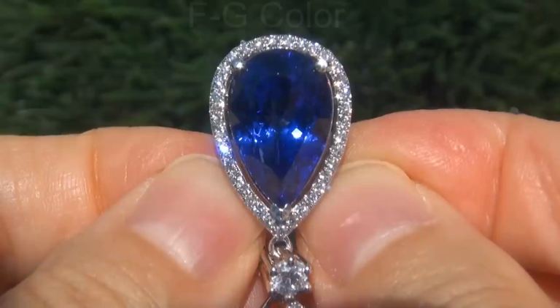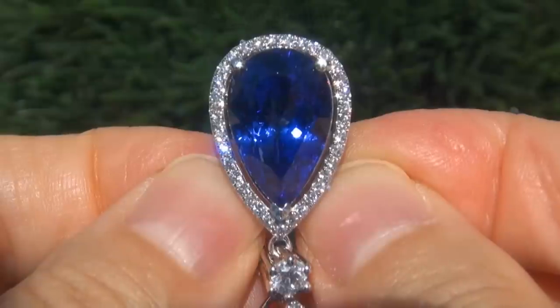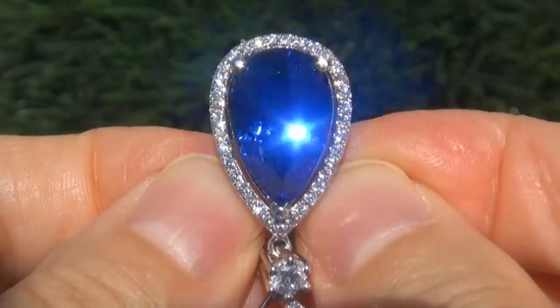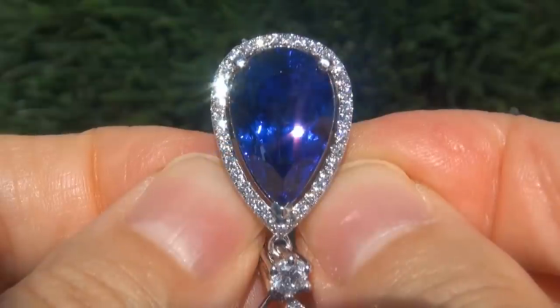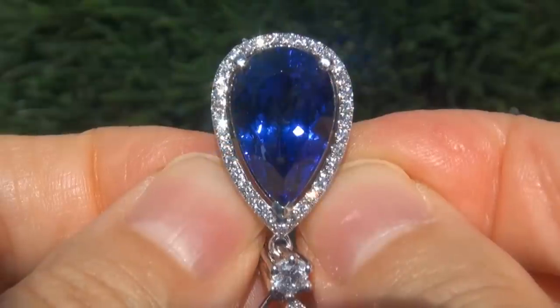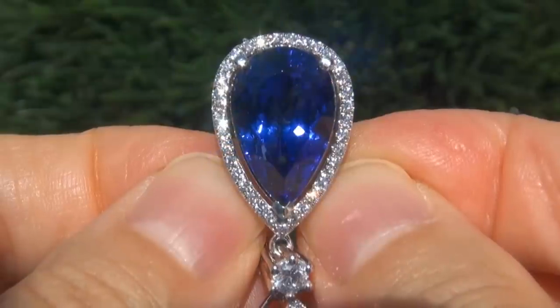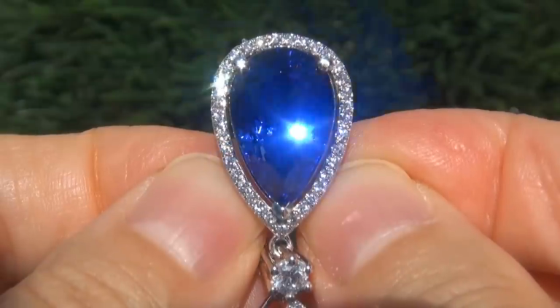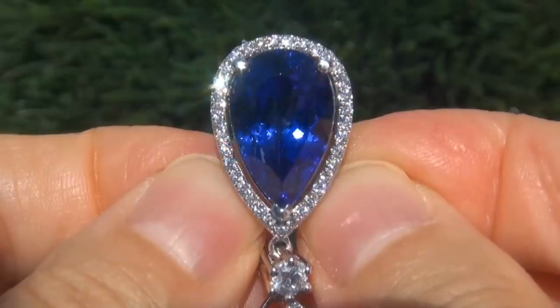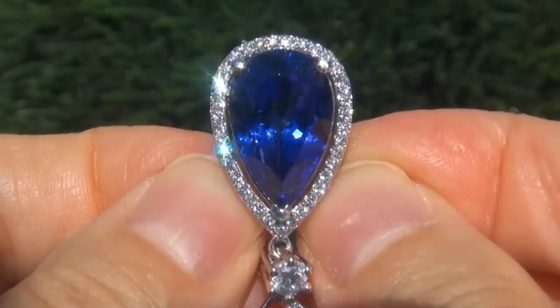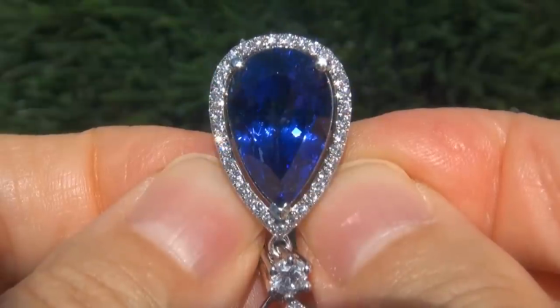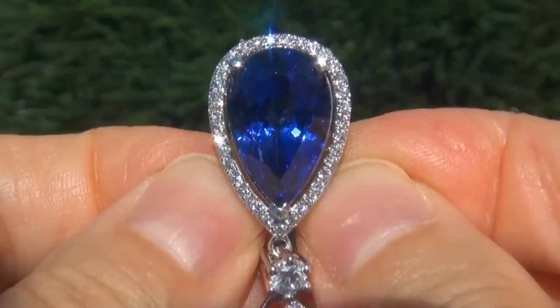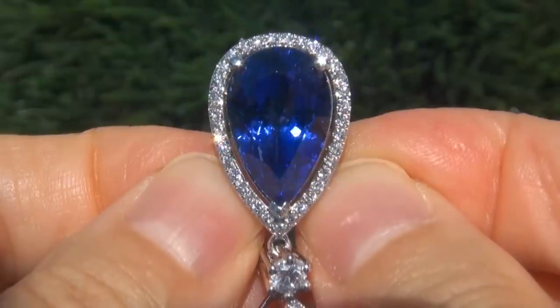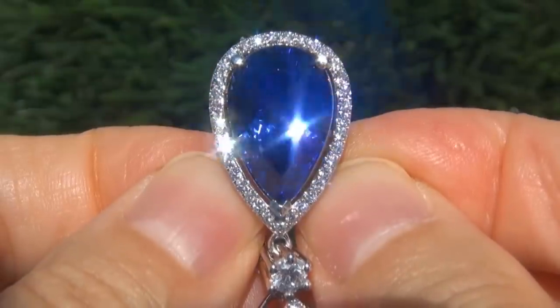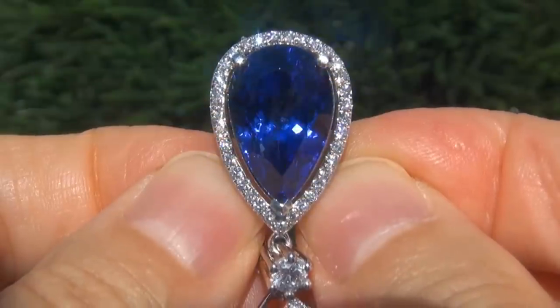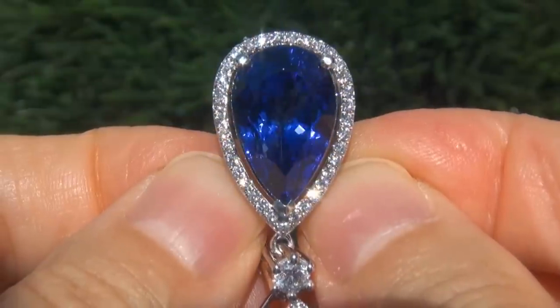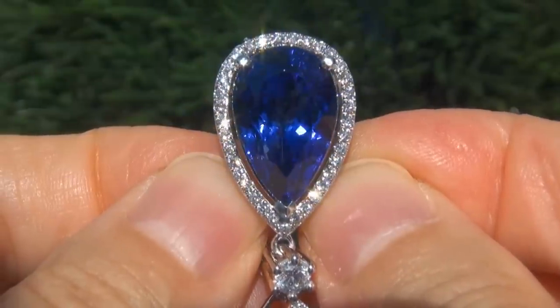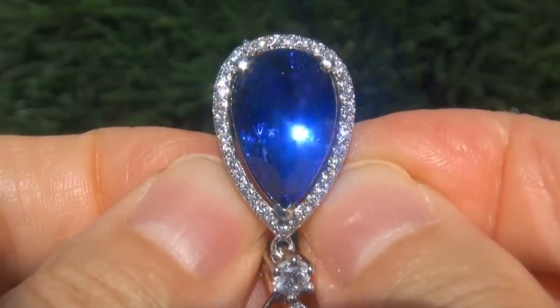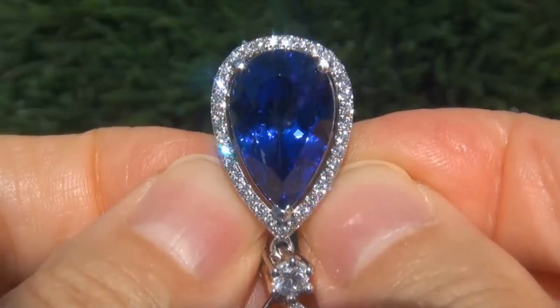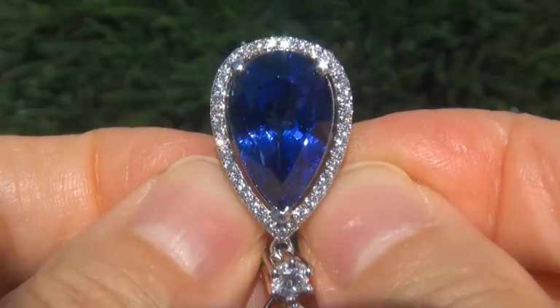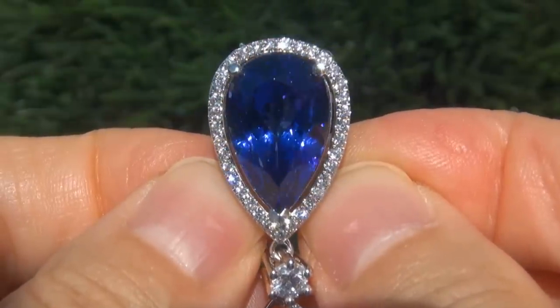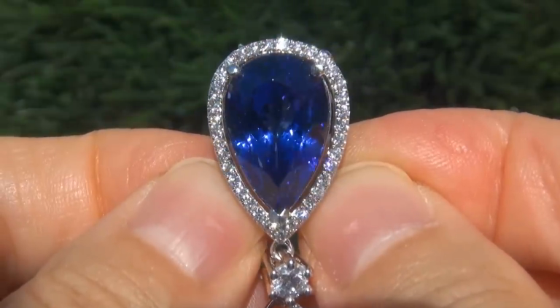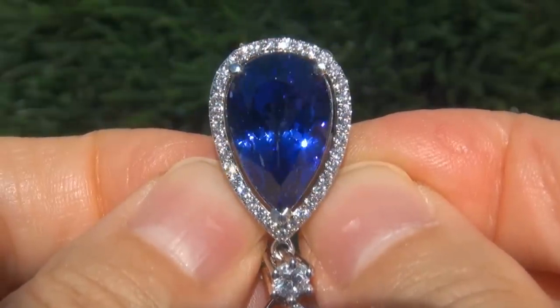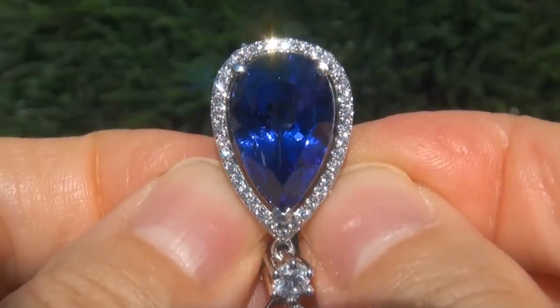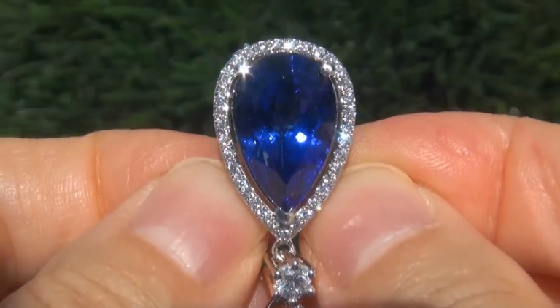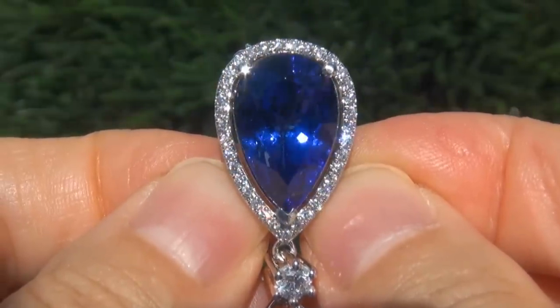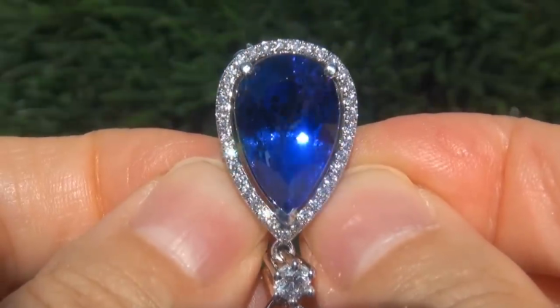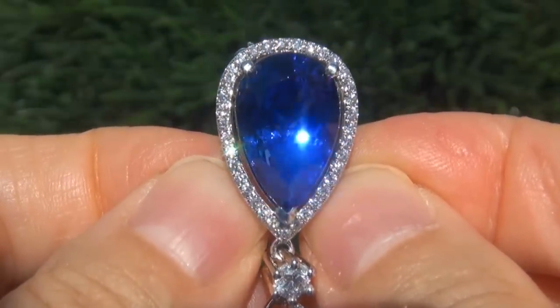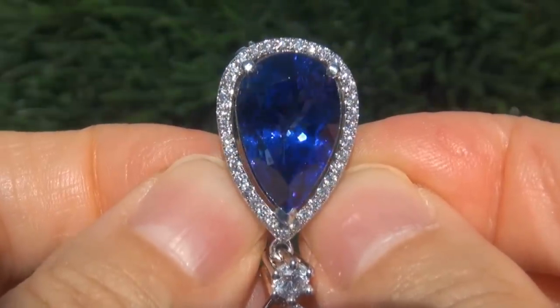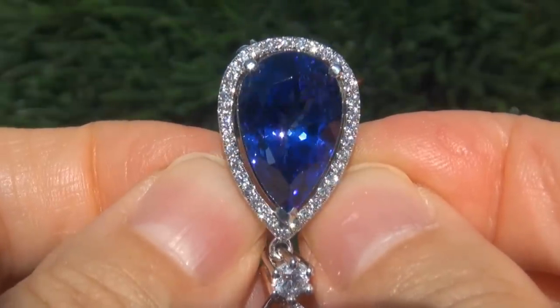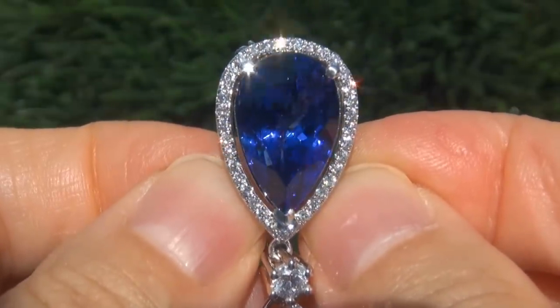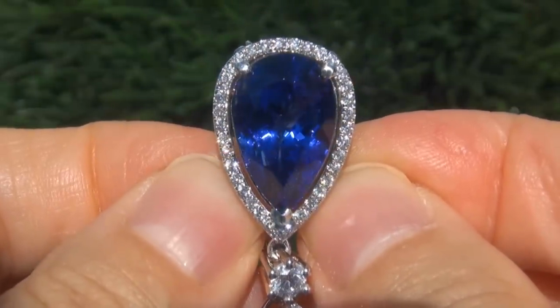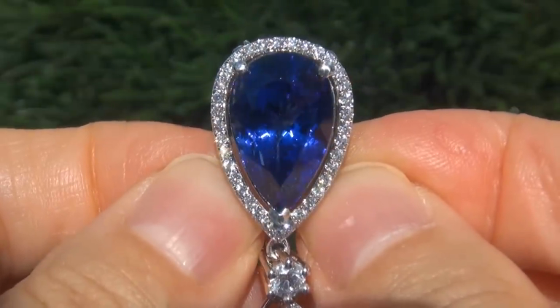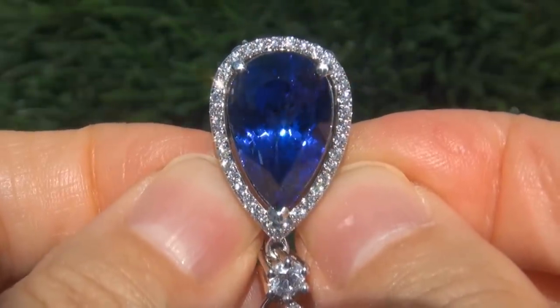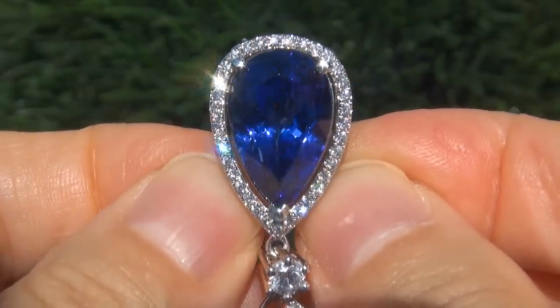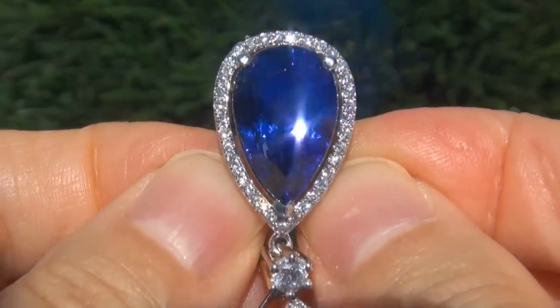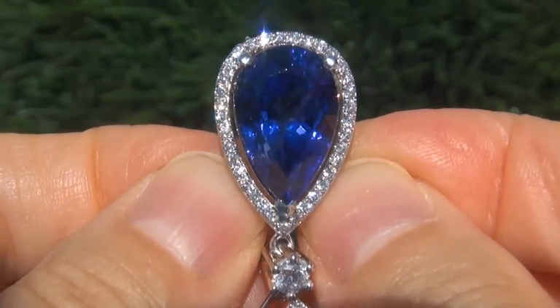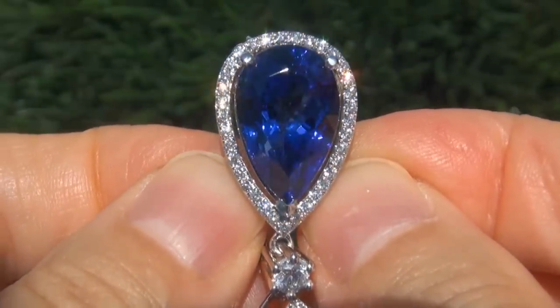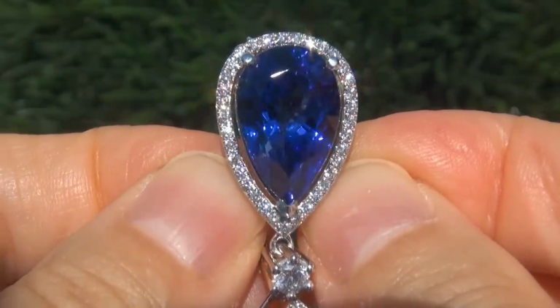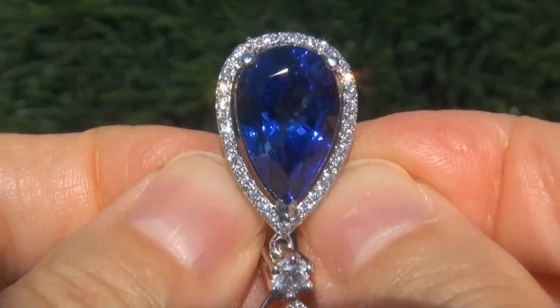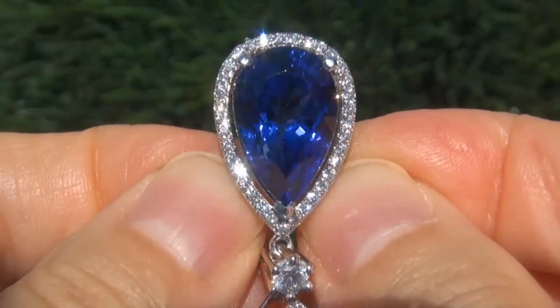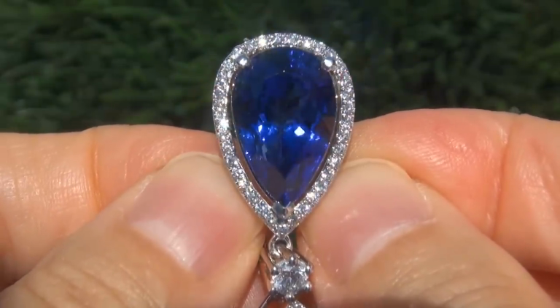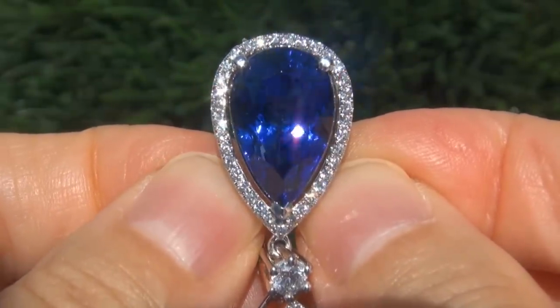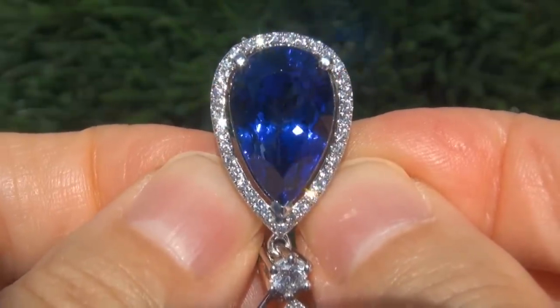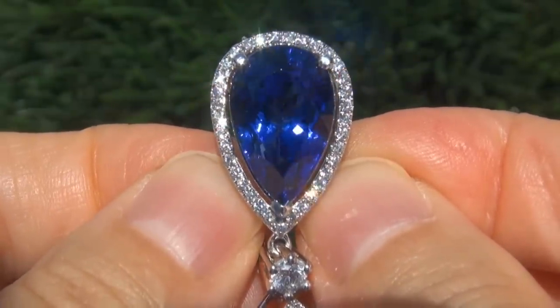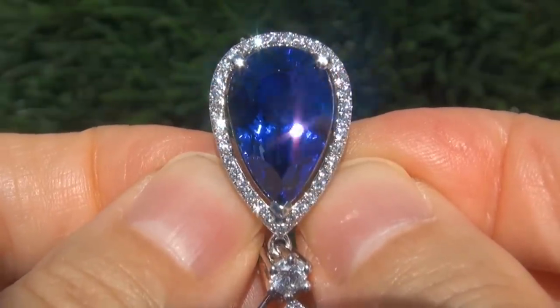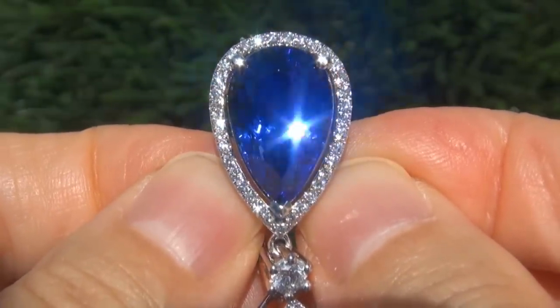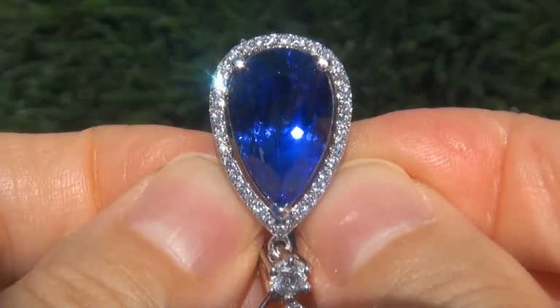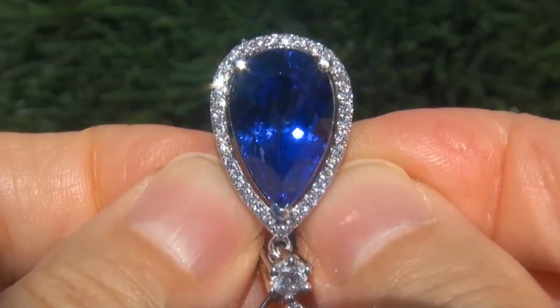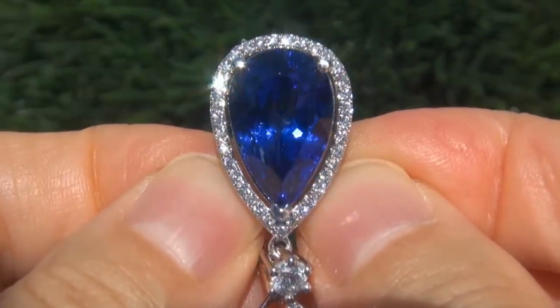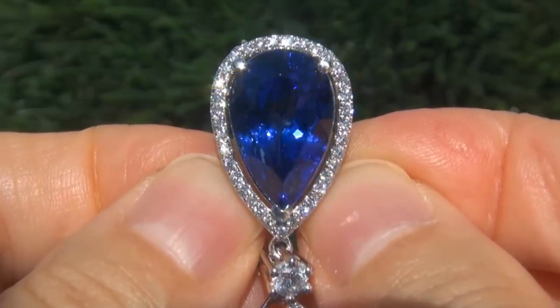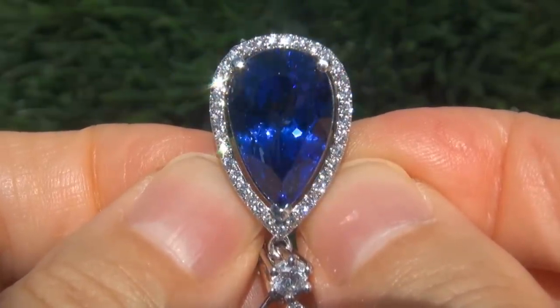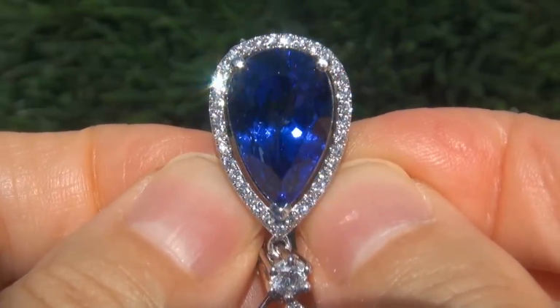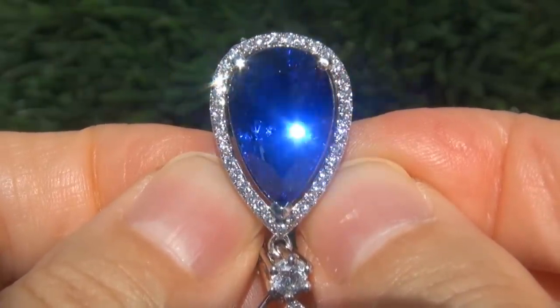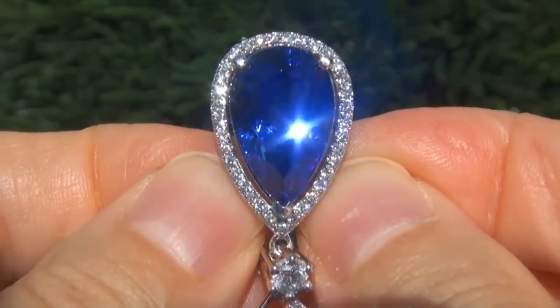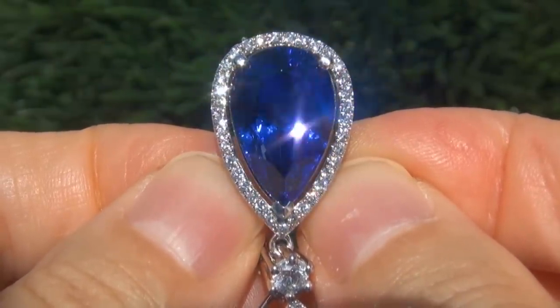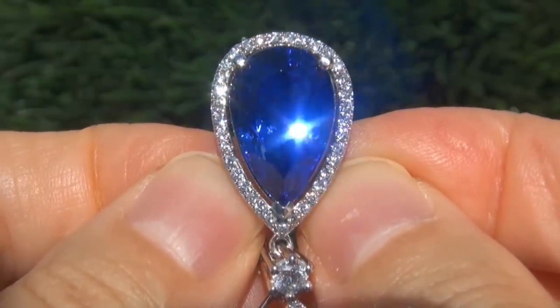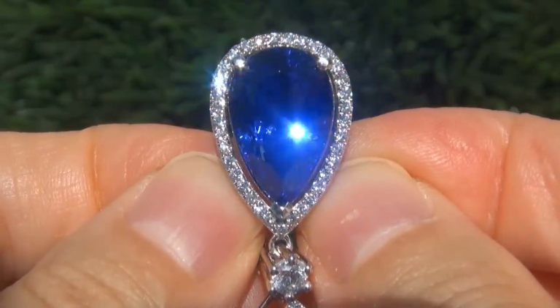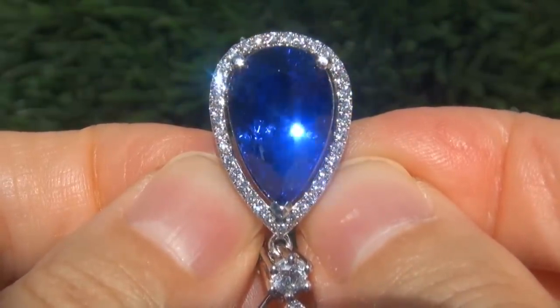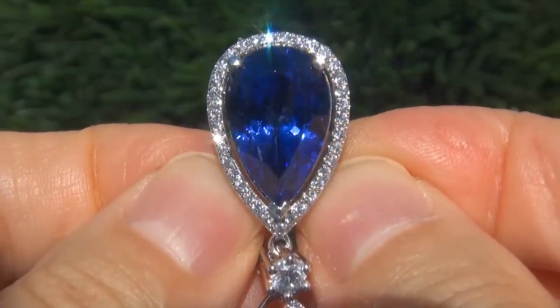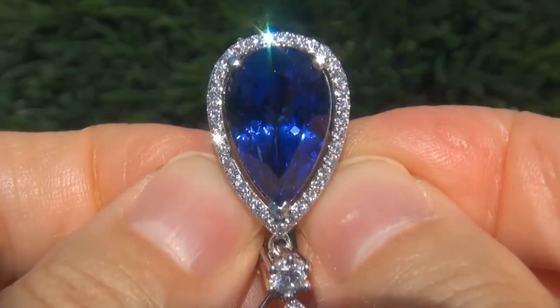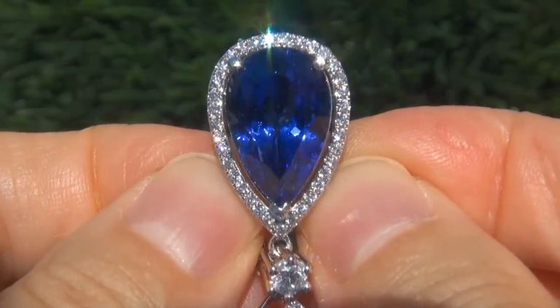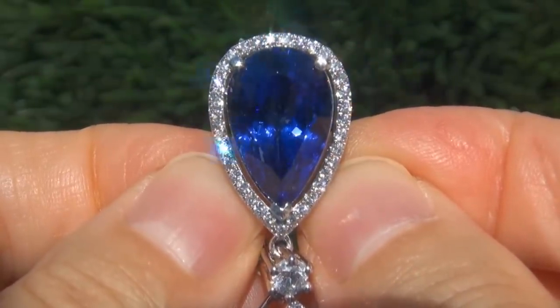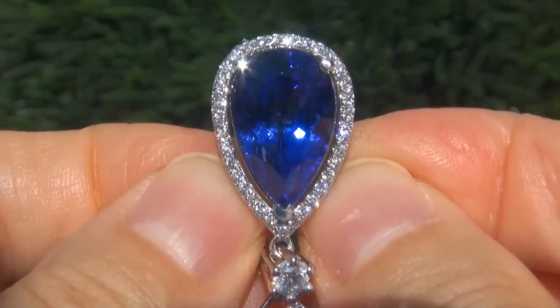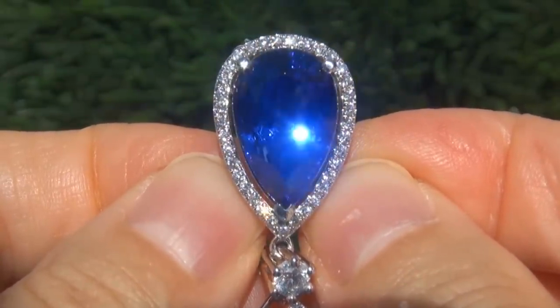Offering outstanding brilliance, flash, sparkle and fire, as you can clearly see here in the video.